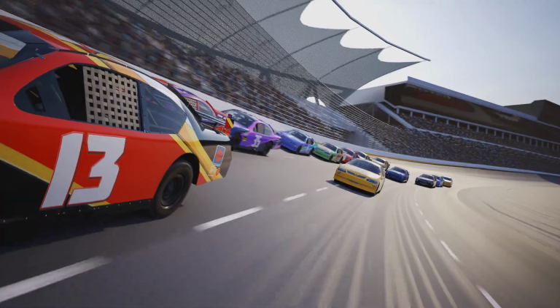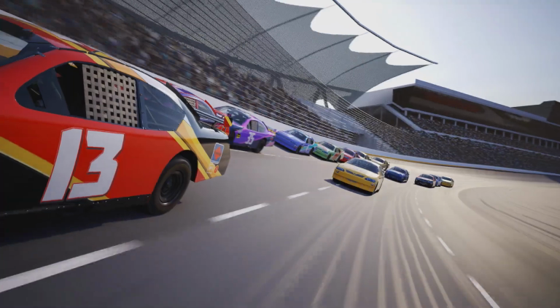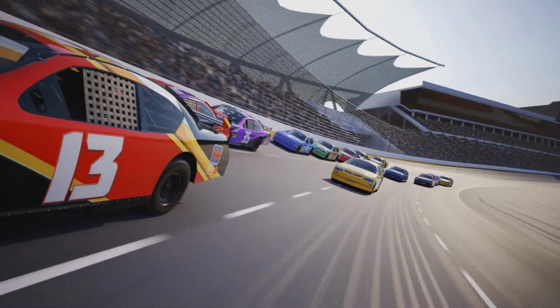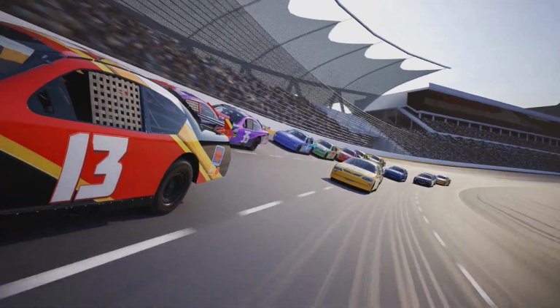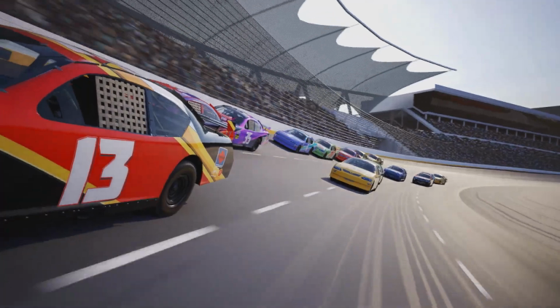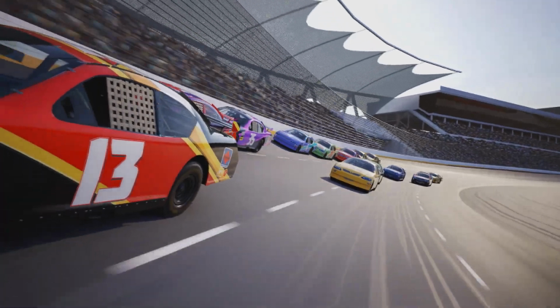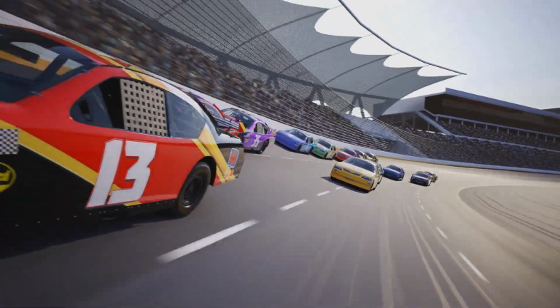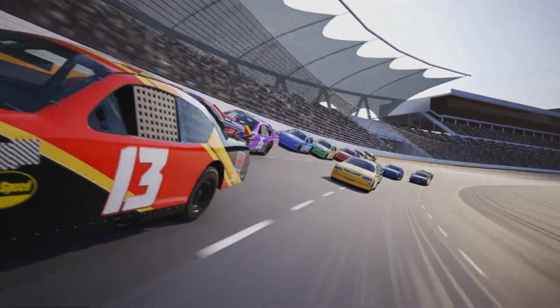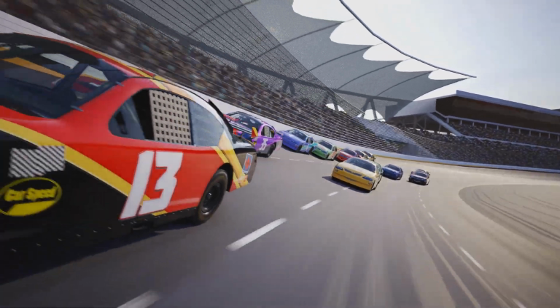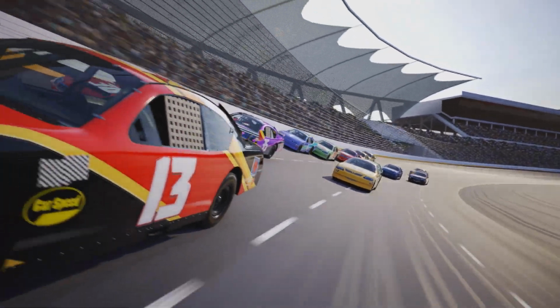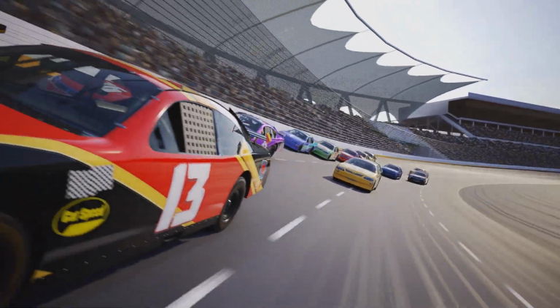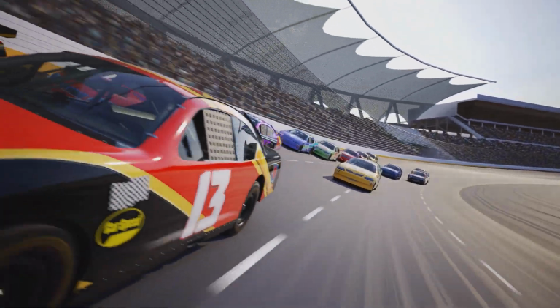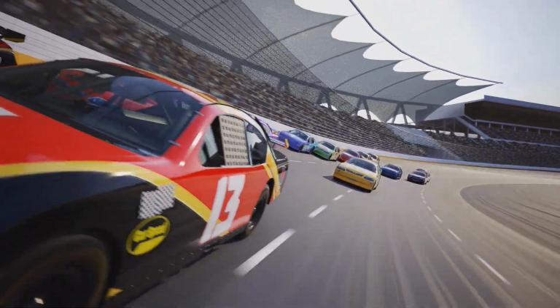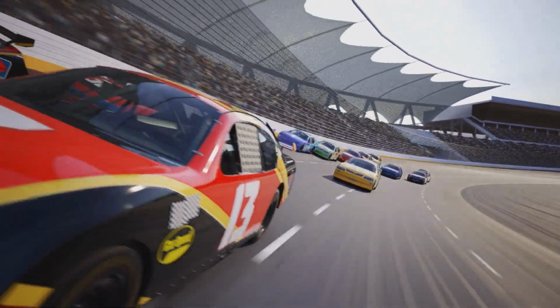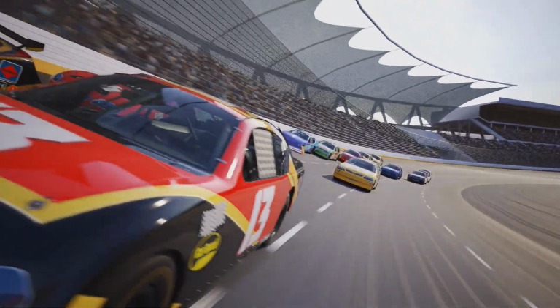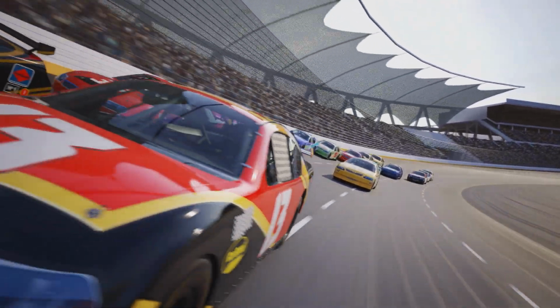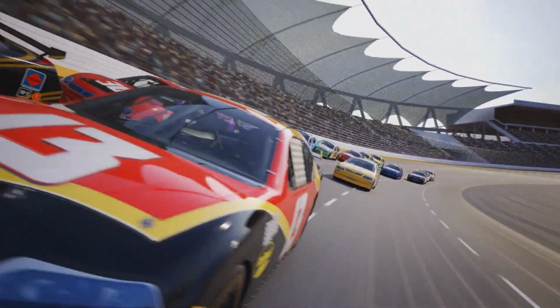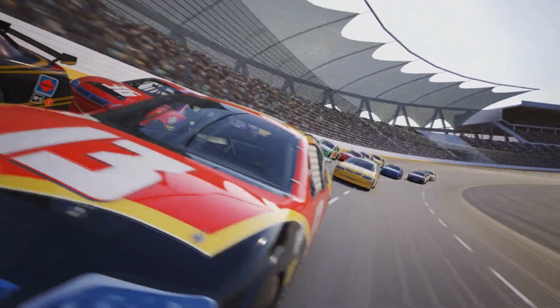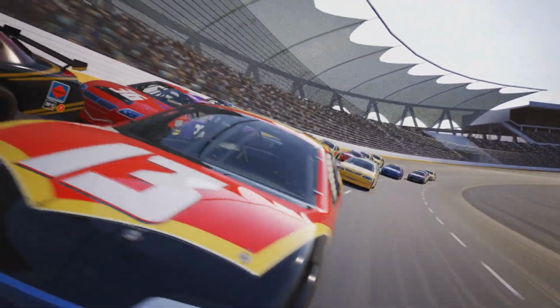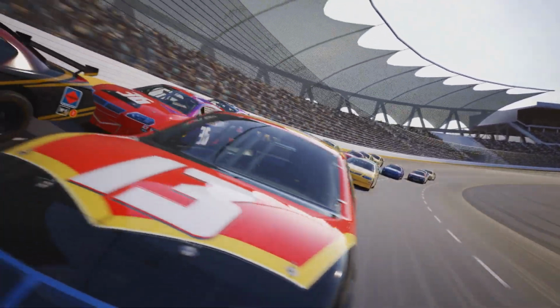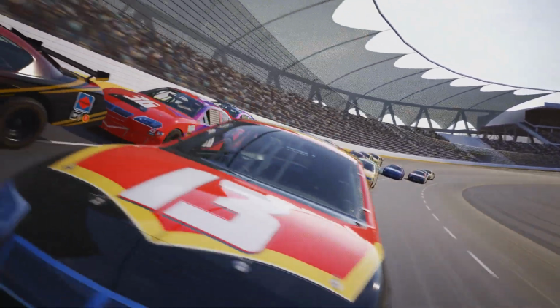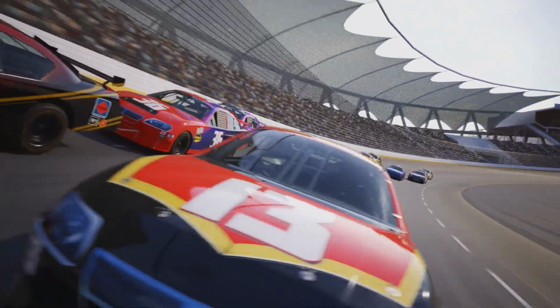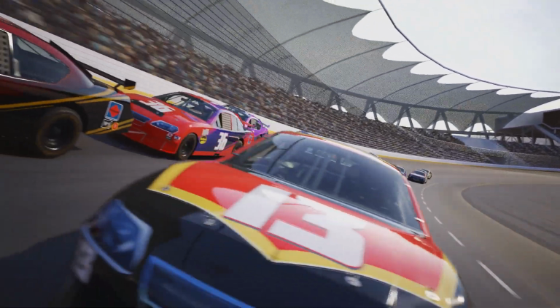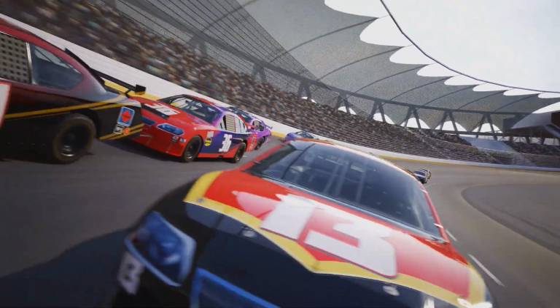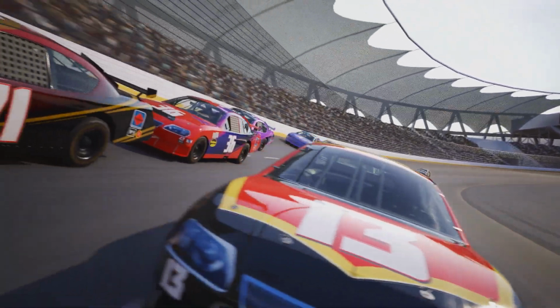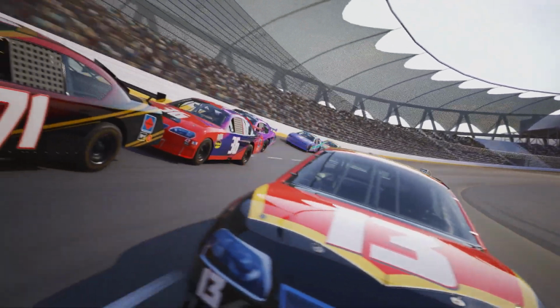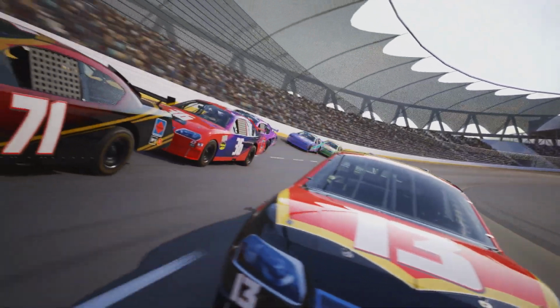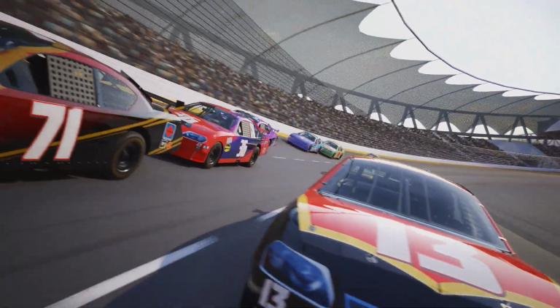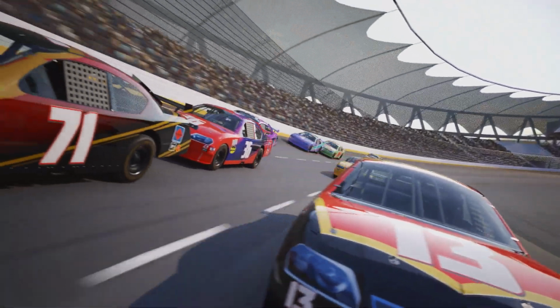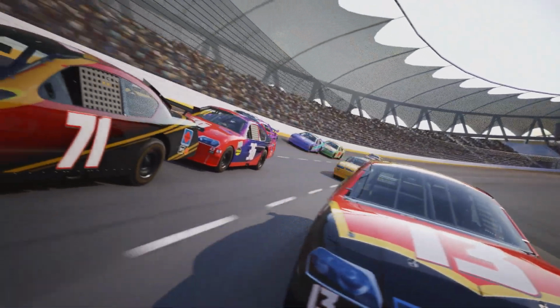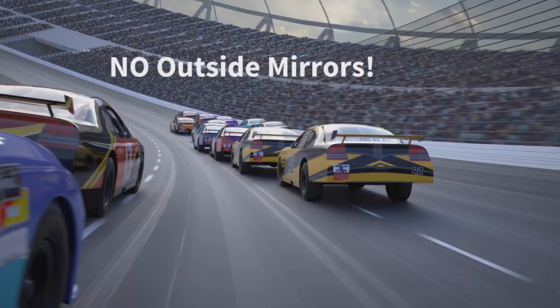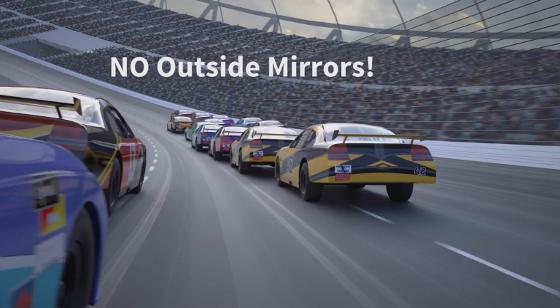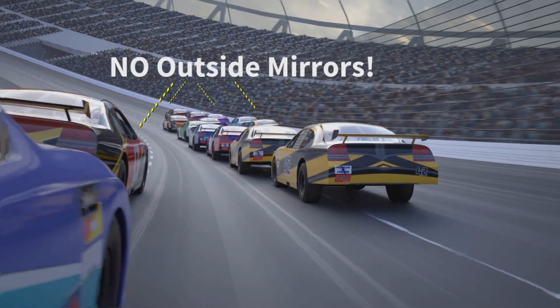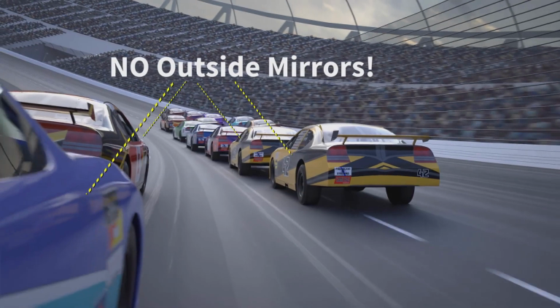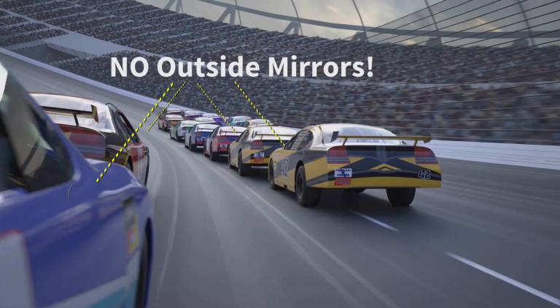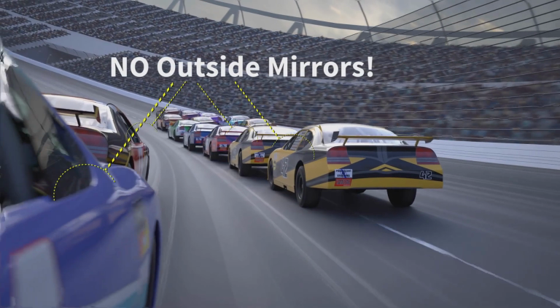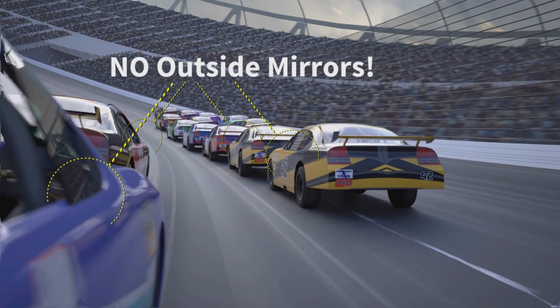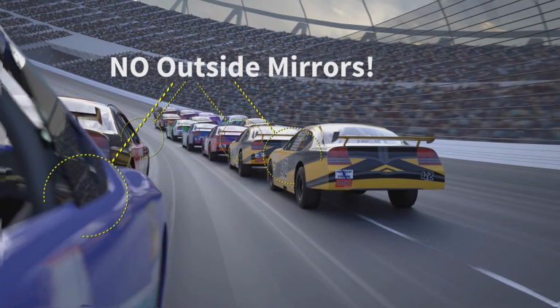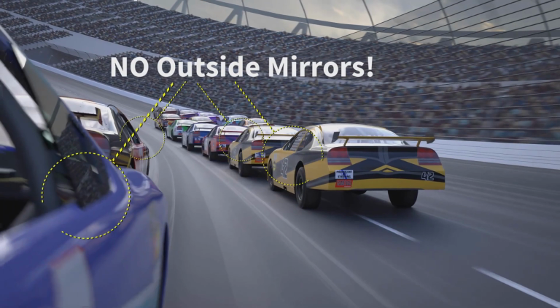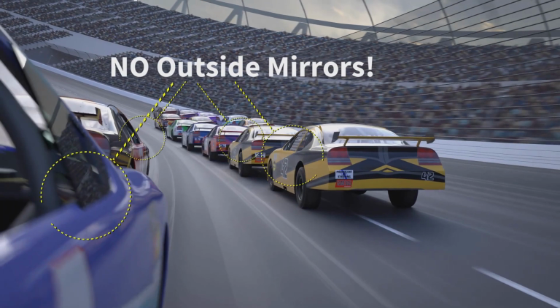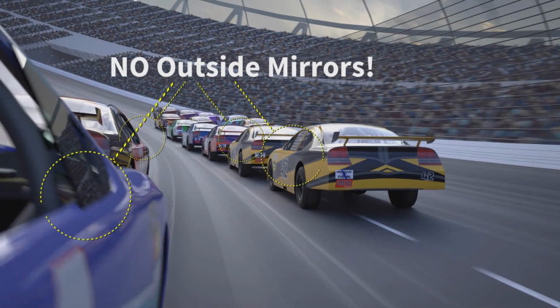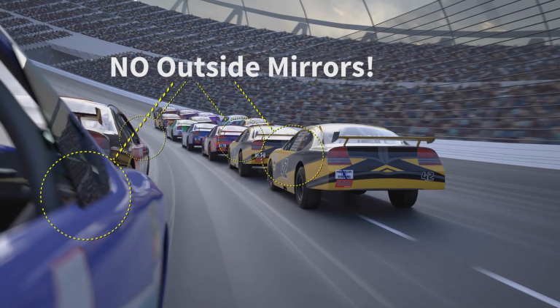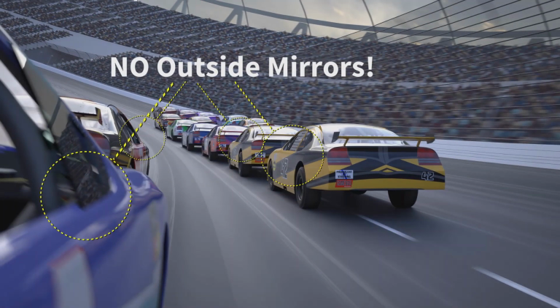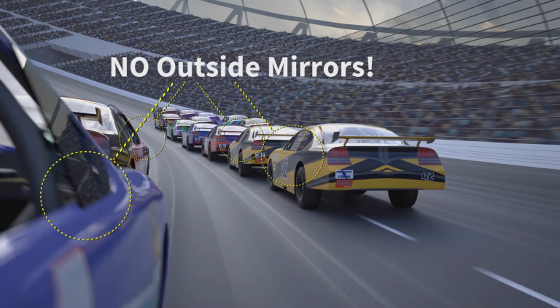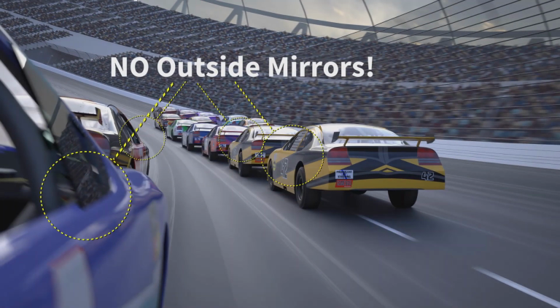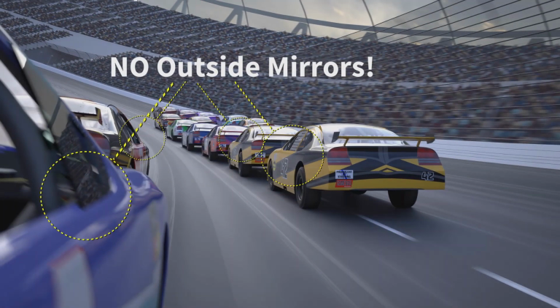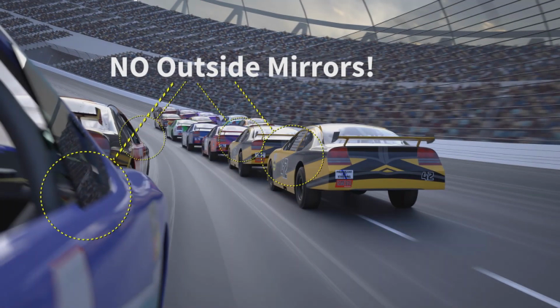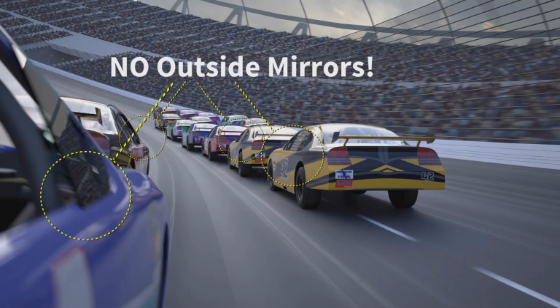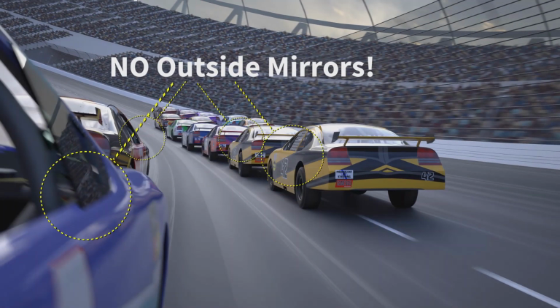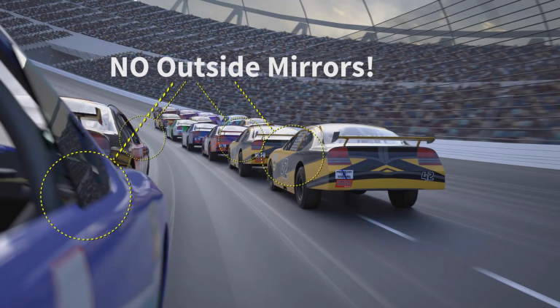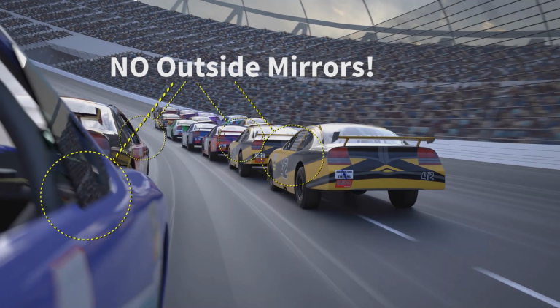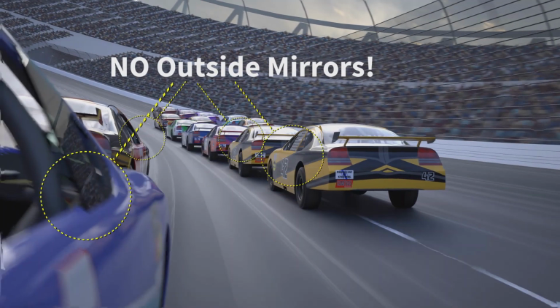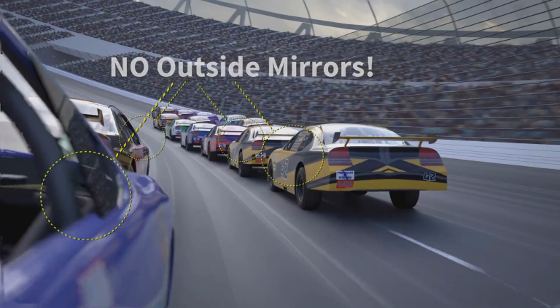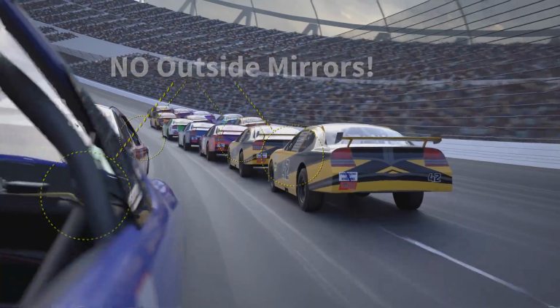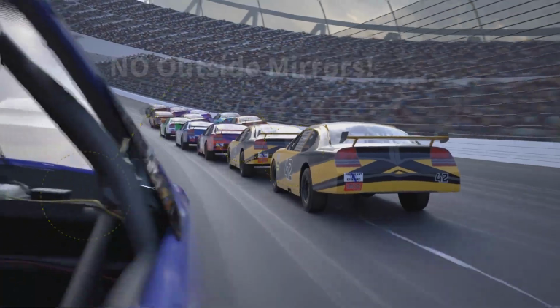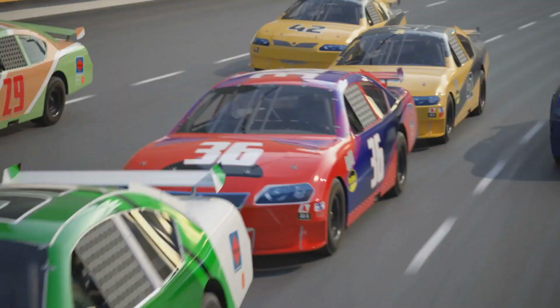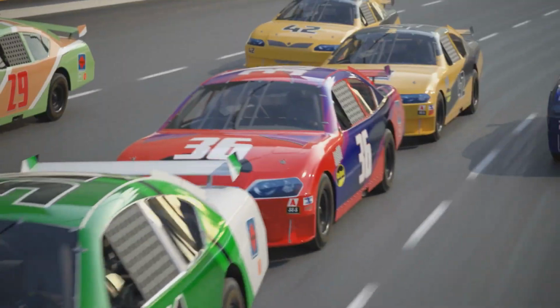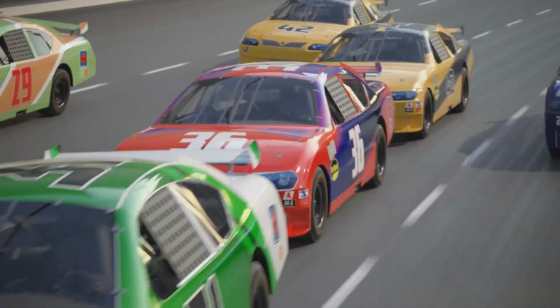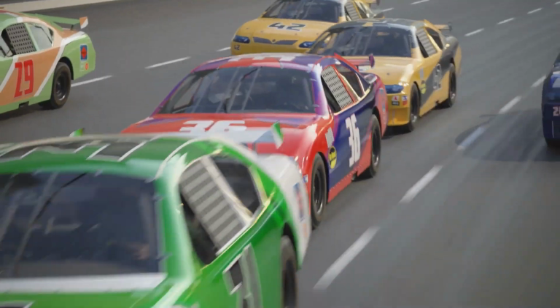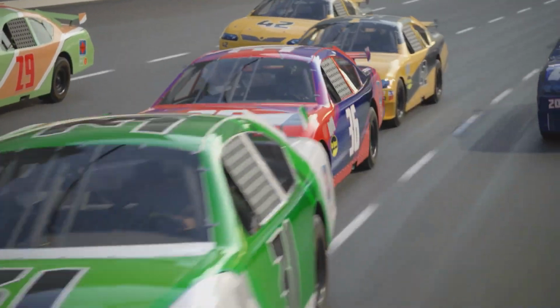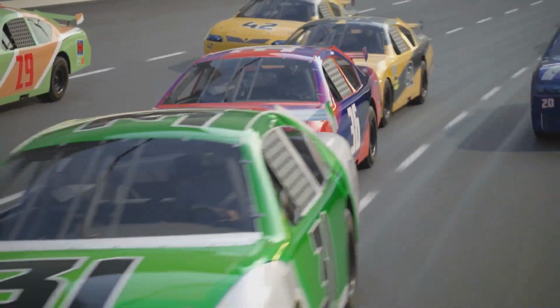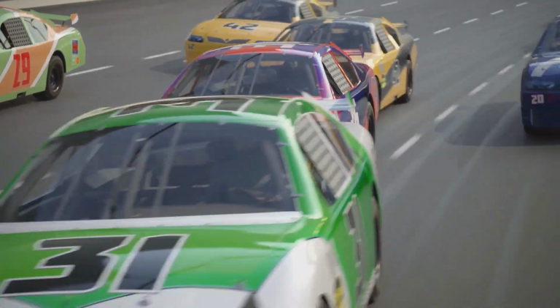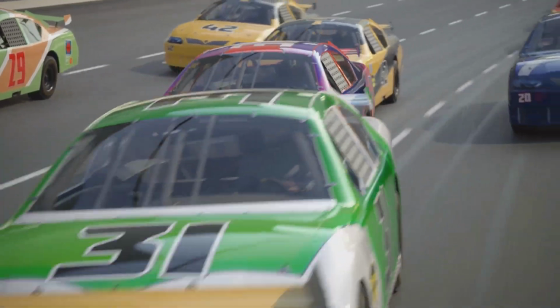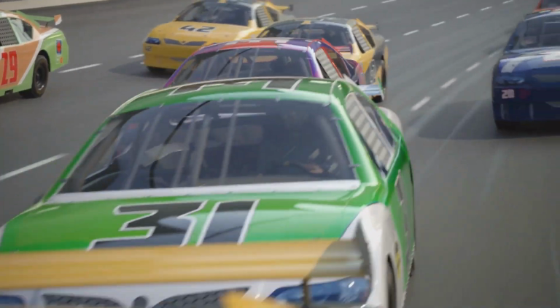Race car drivers change lanes very fast but with no outside mirrors. How come they don't crash?